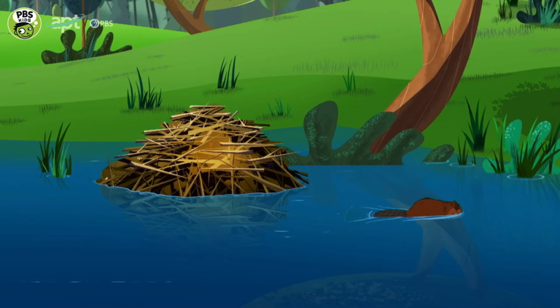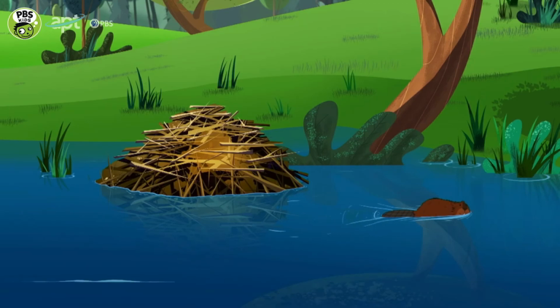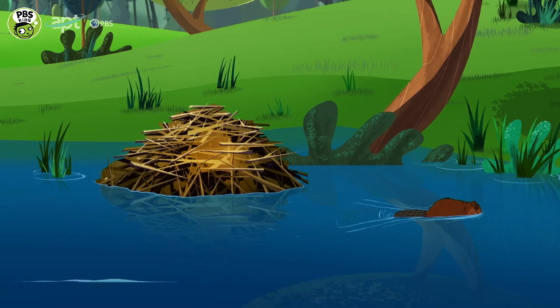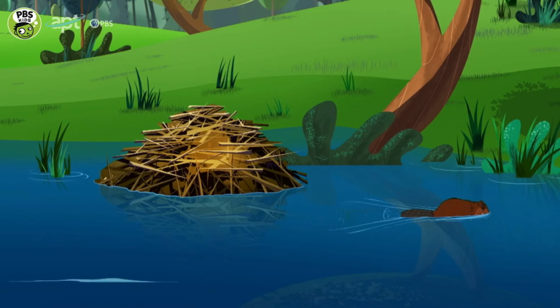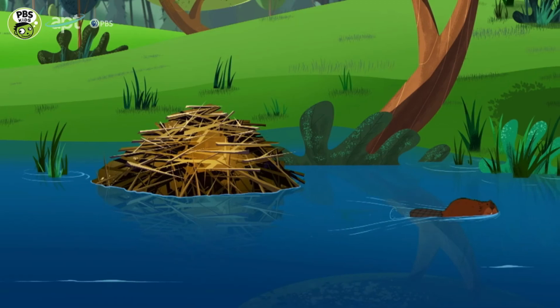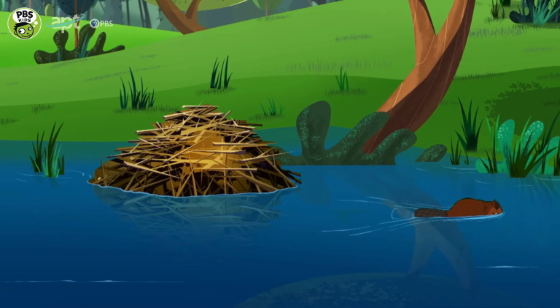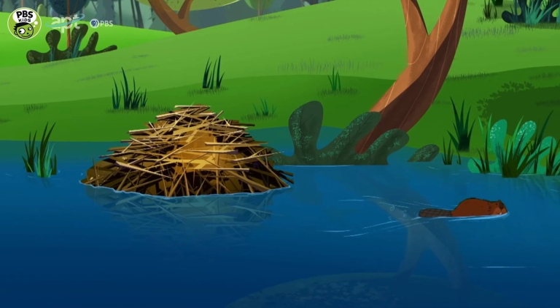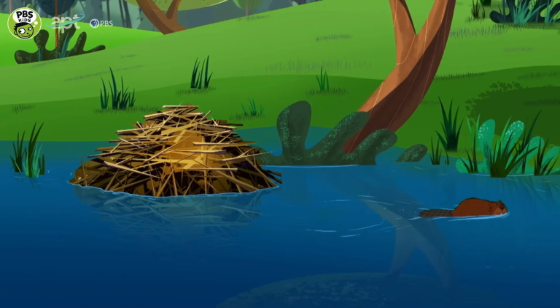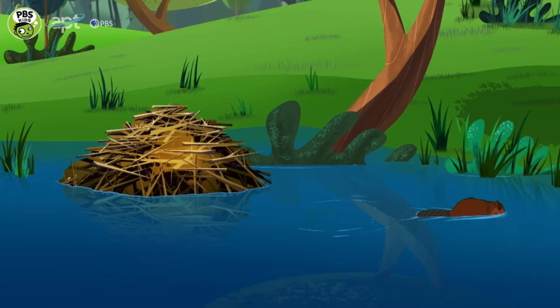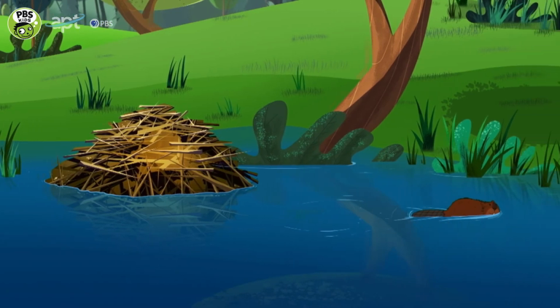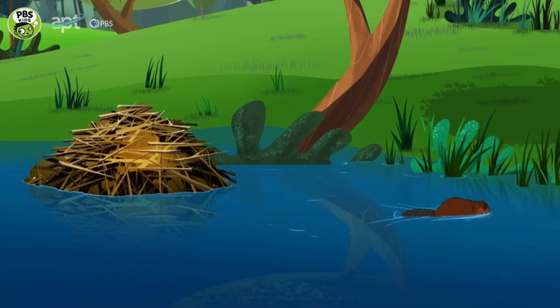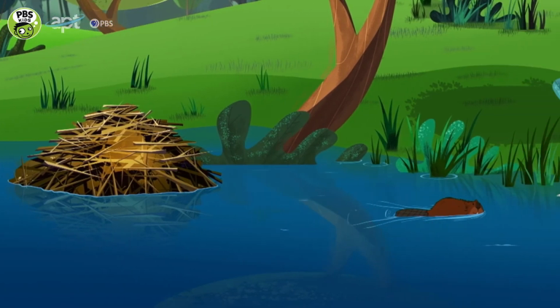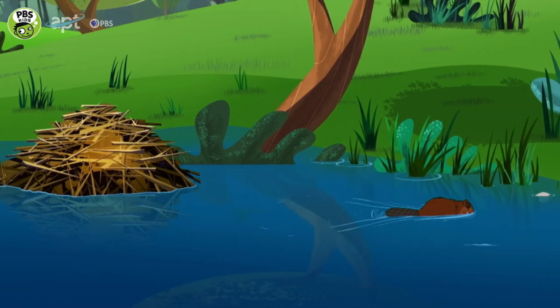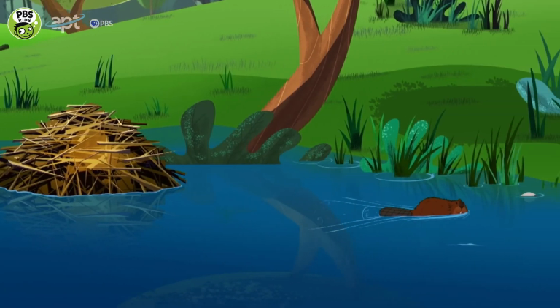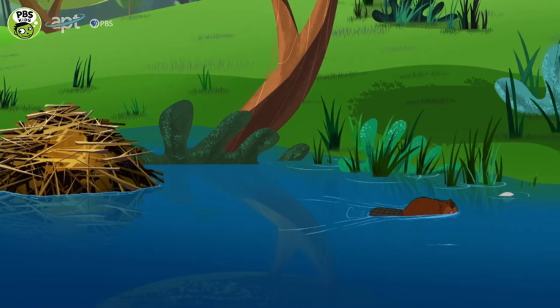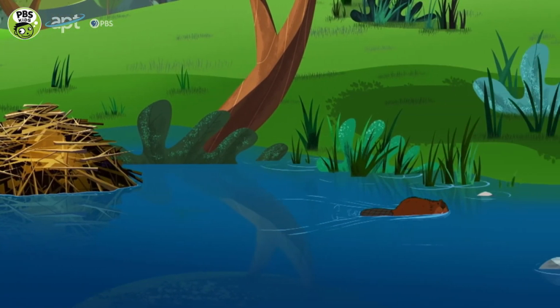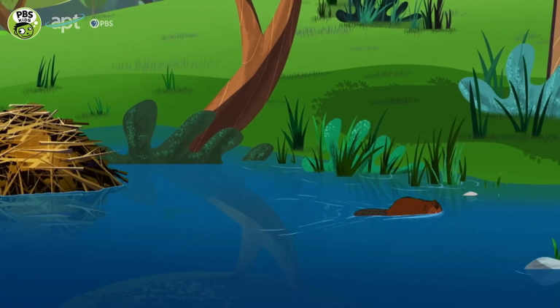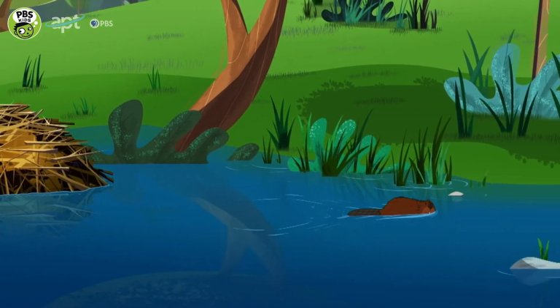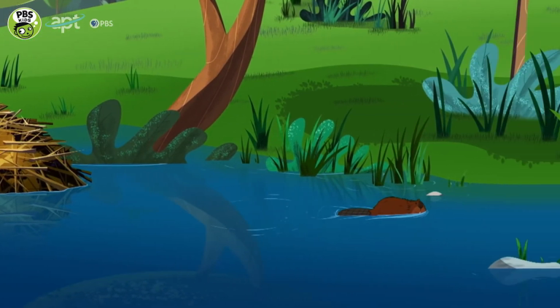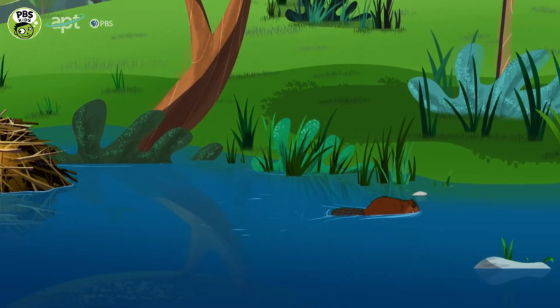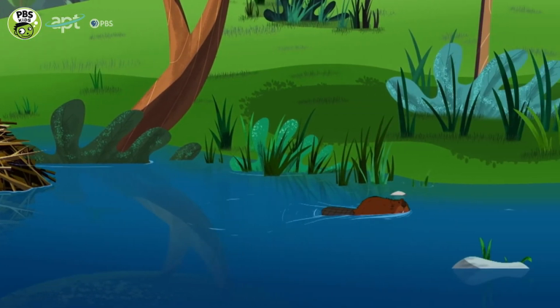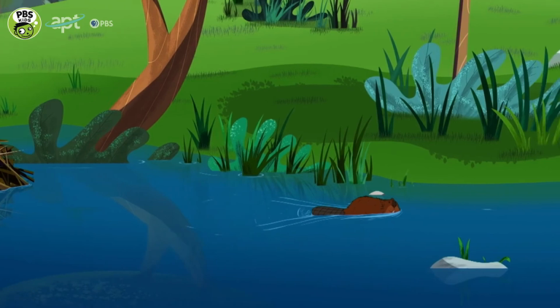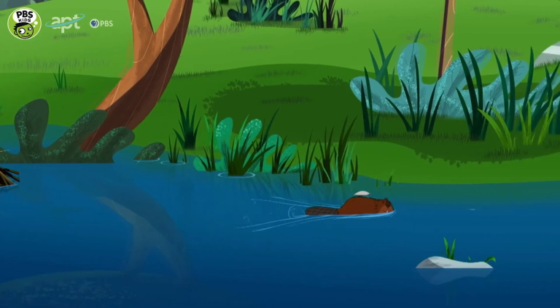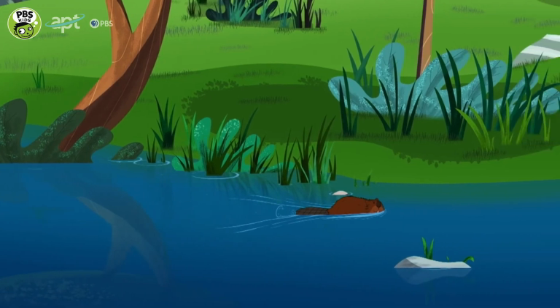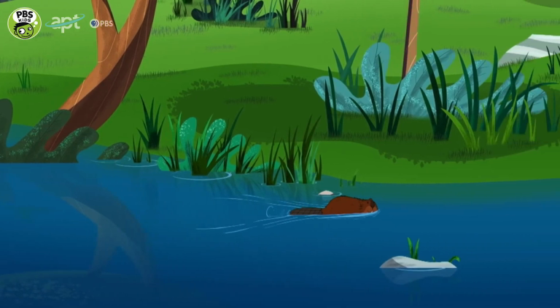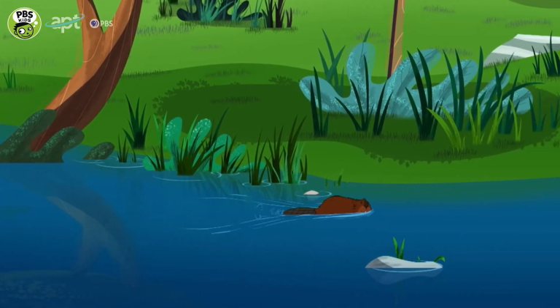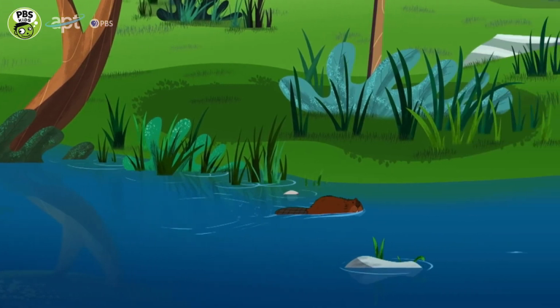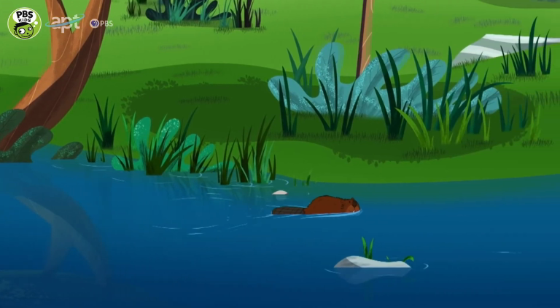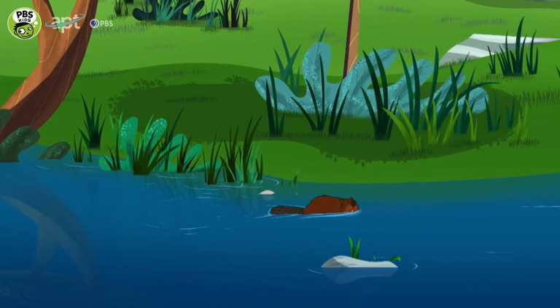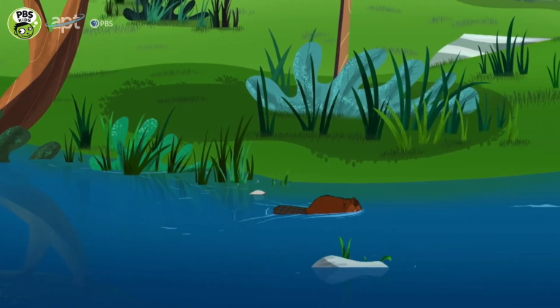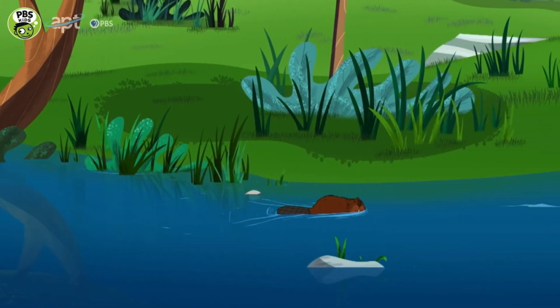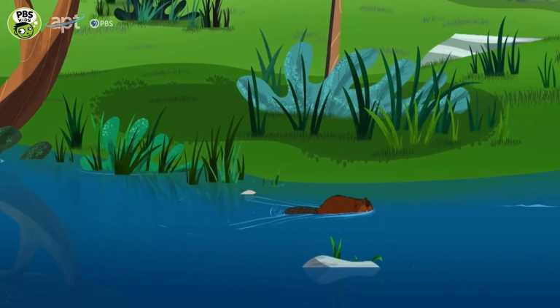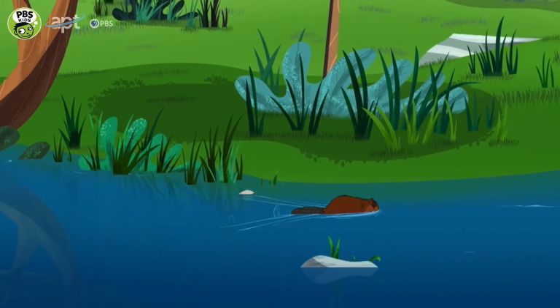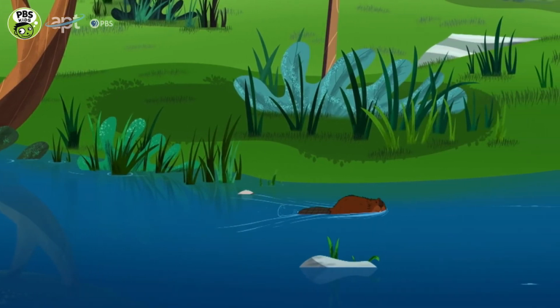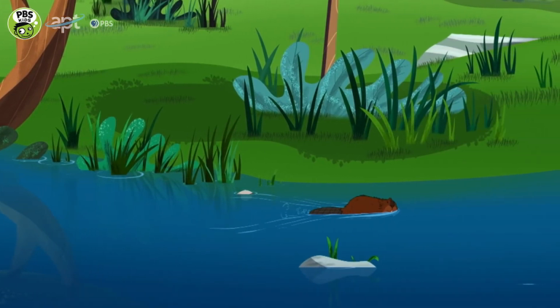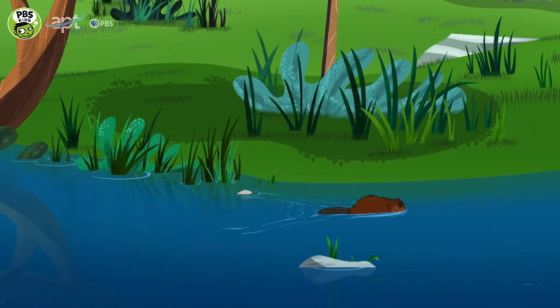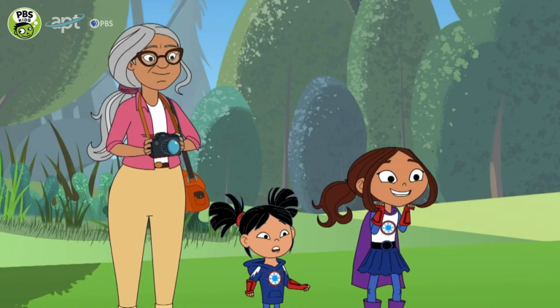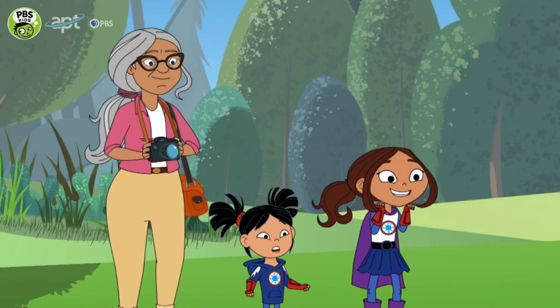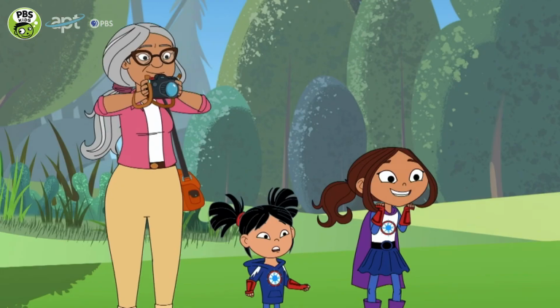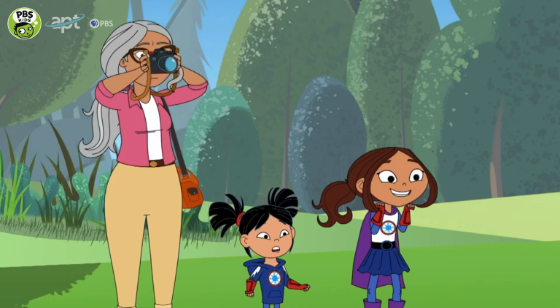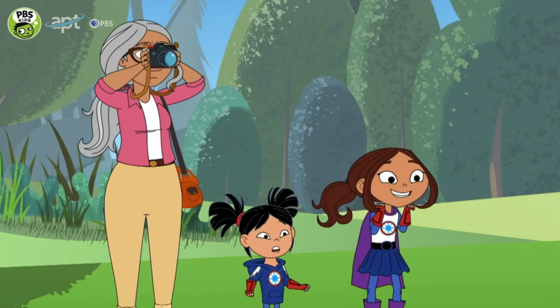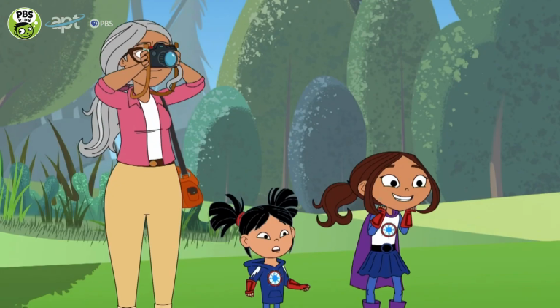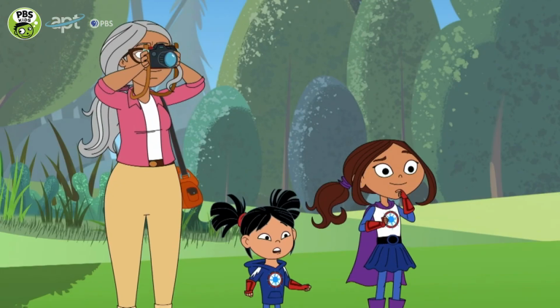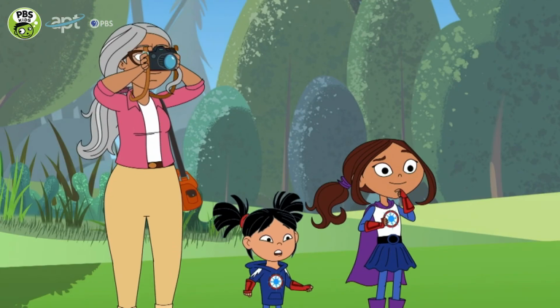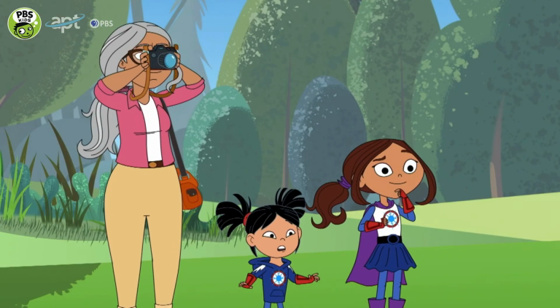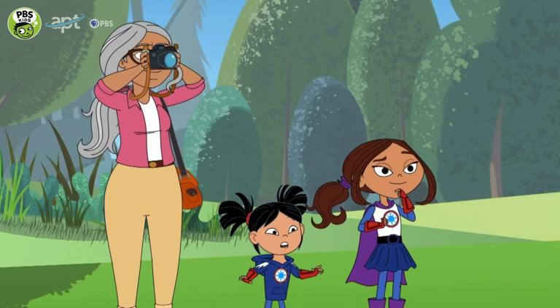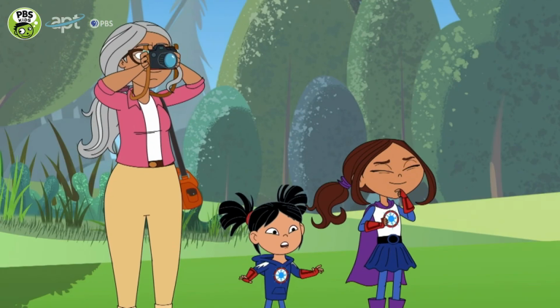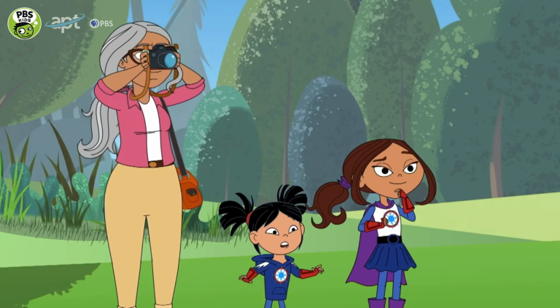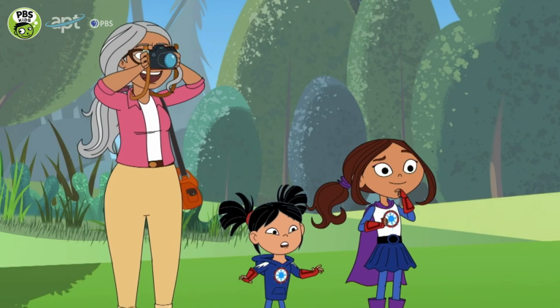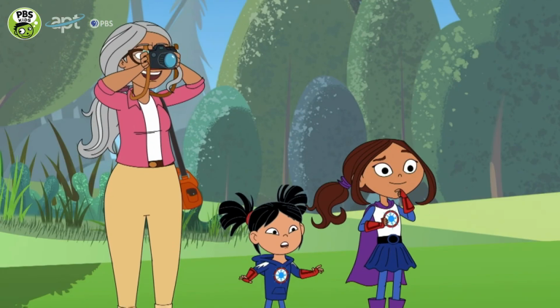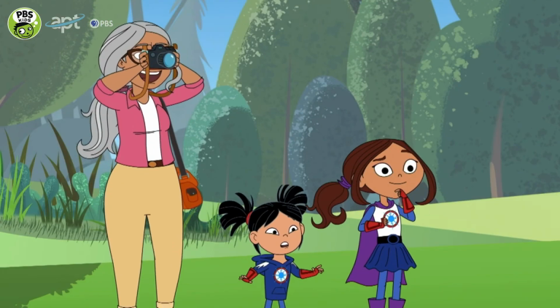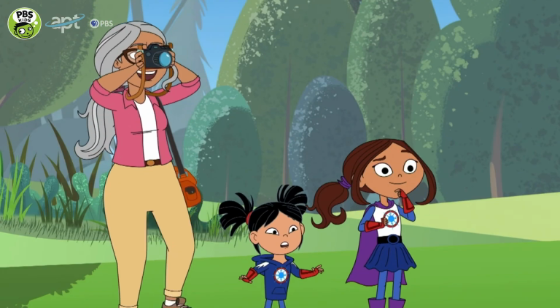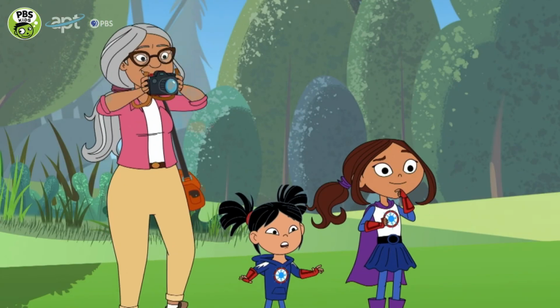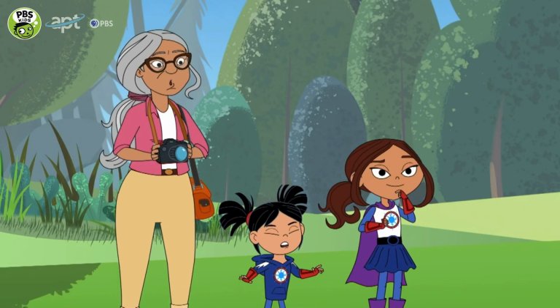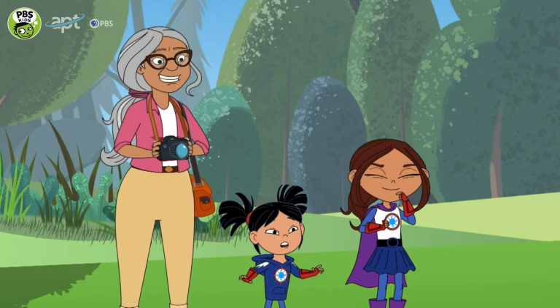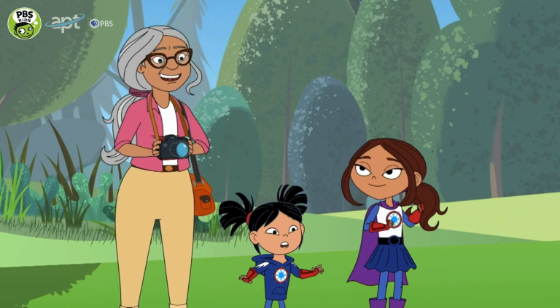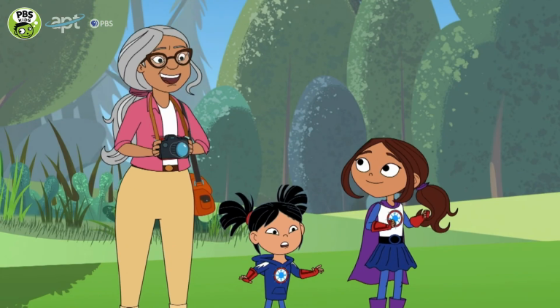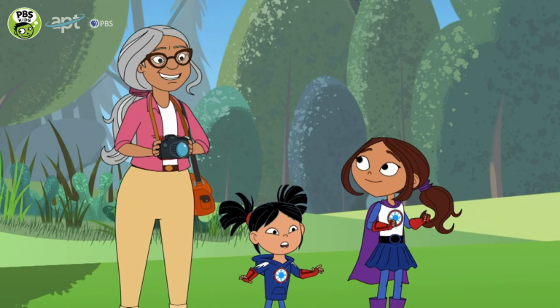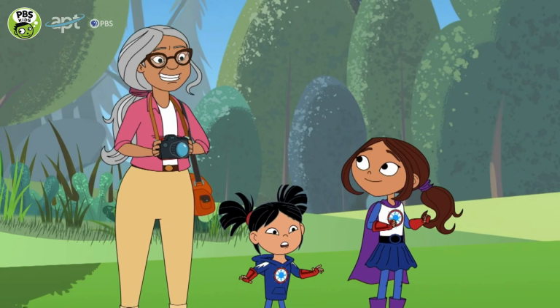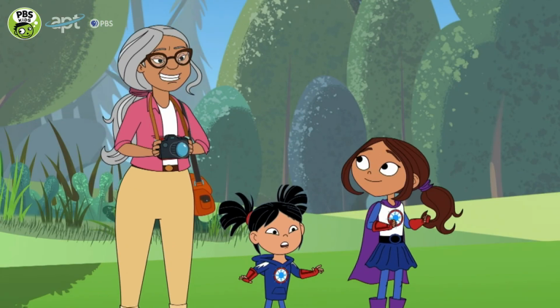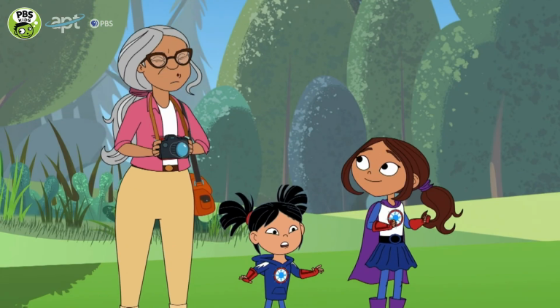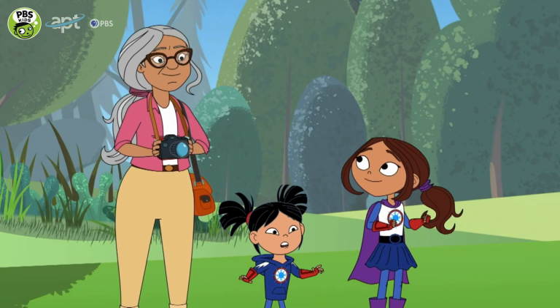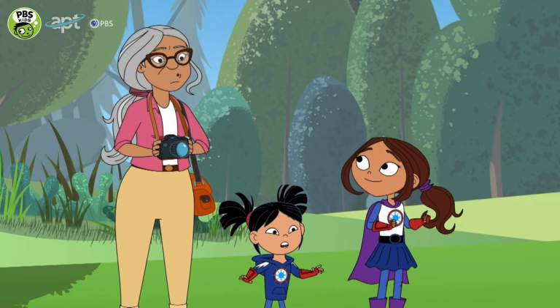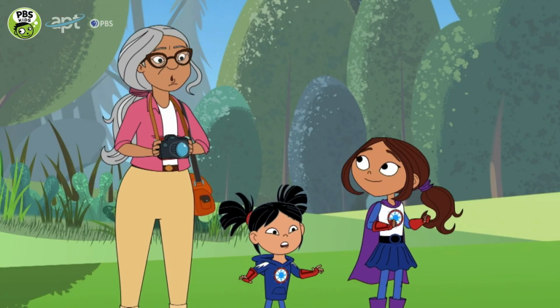I guess it didn't need rescuing after all. It's a good little swimmer!